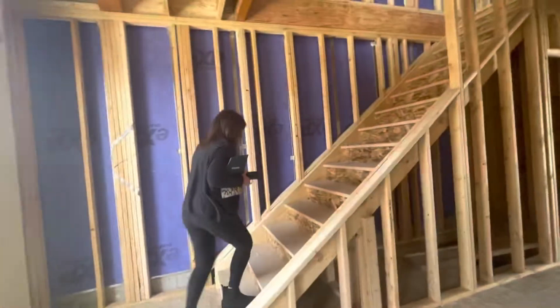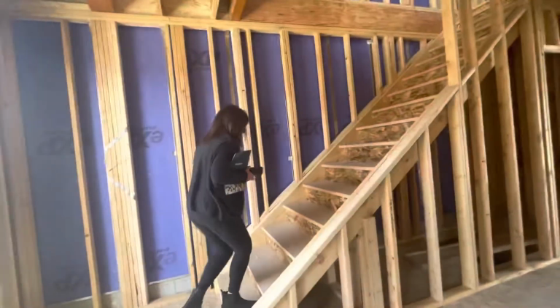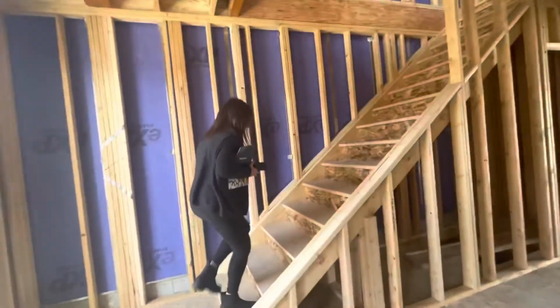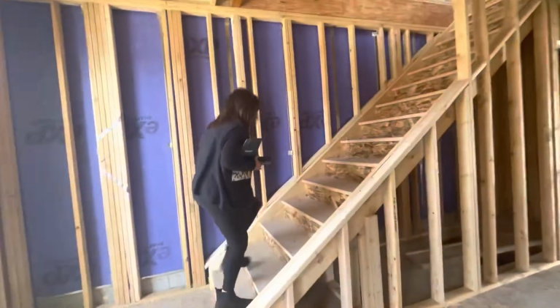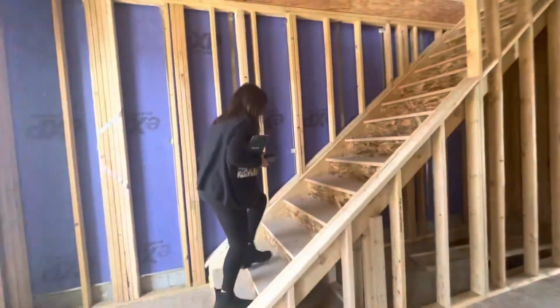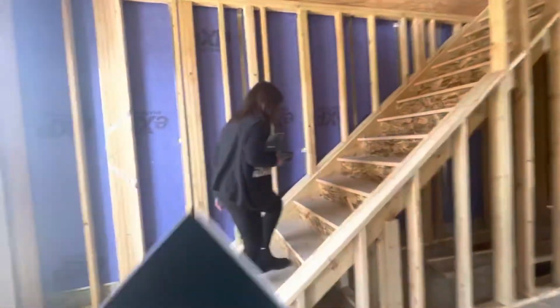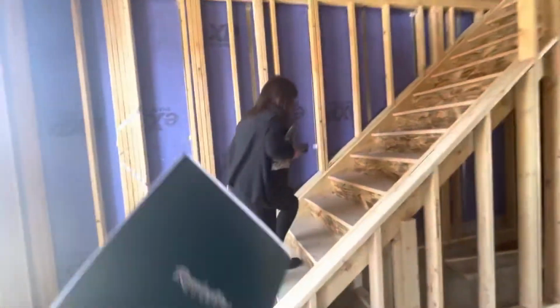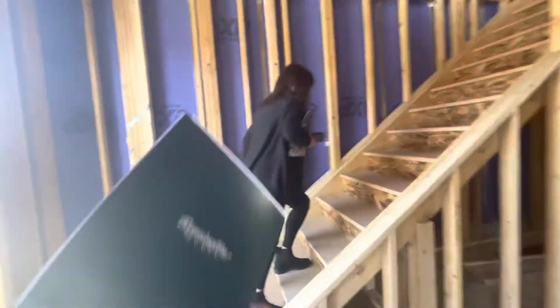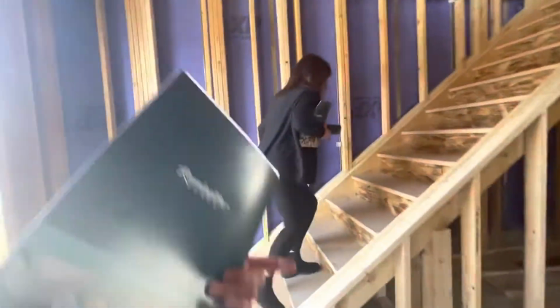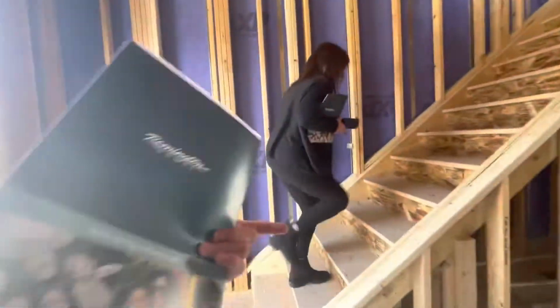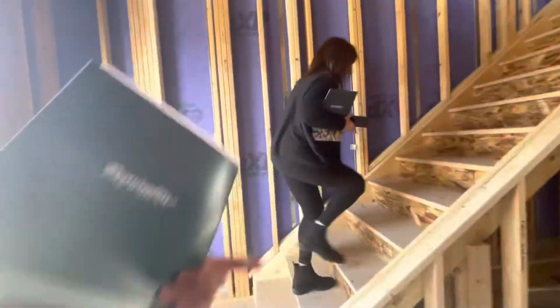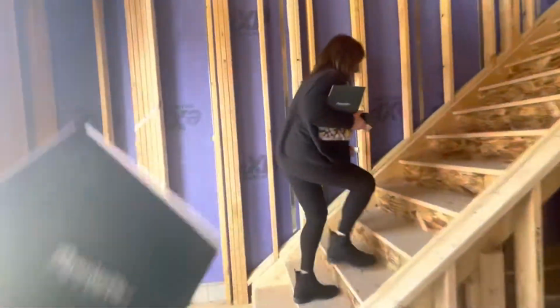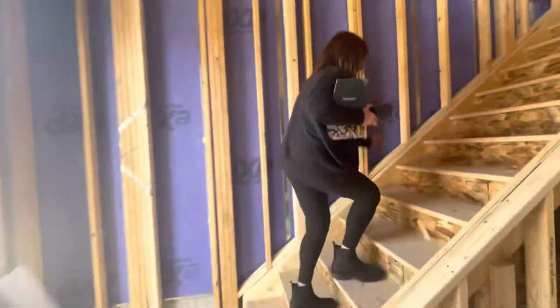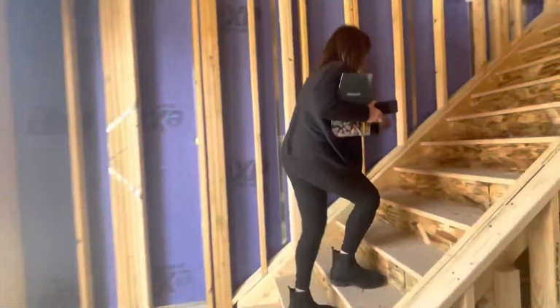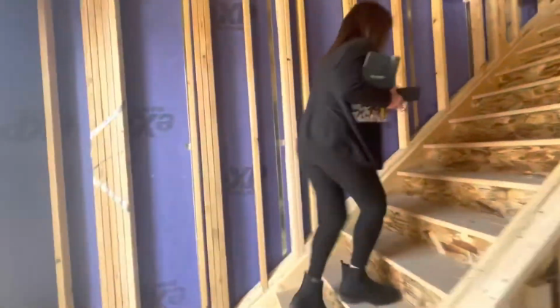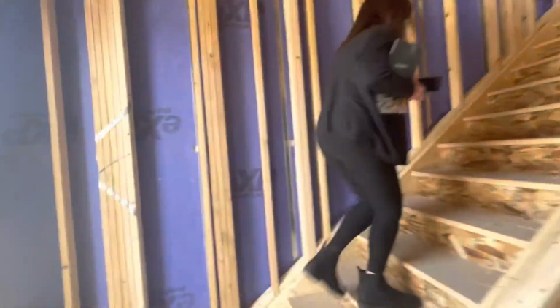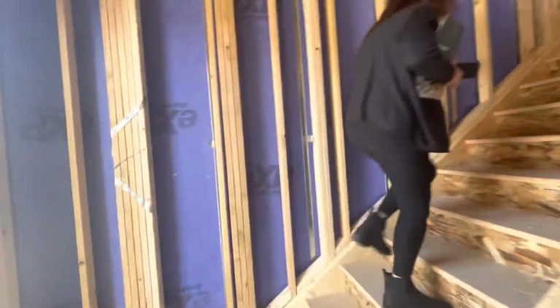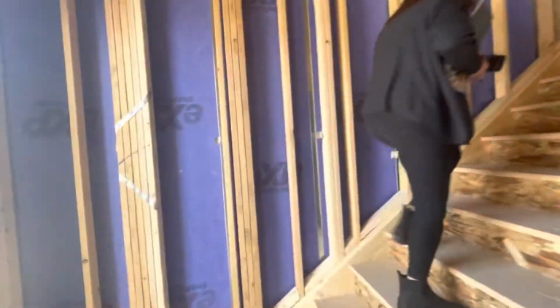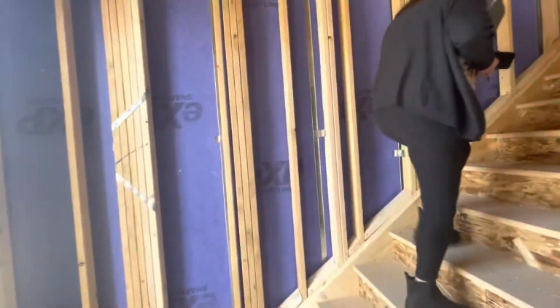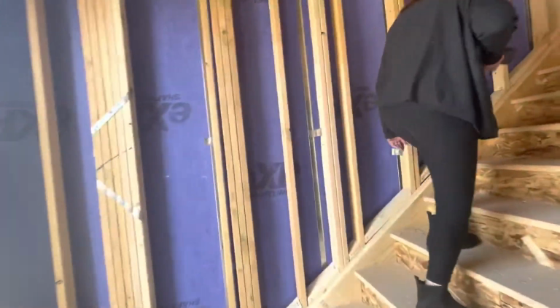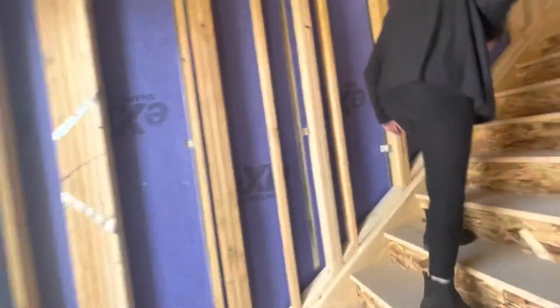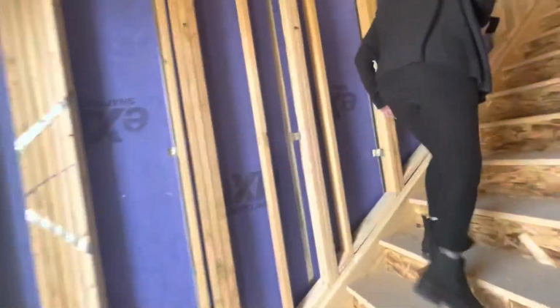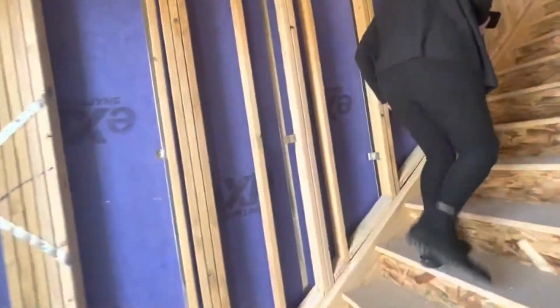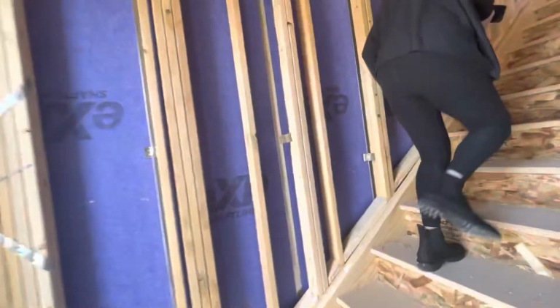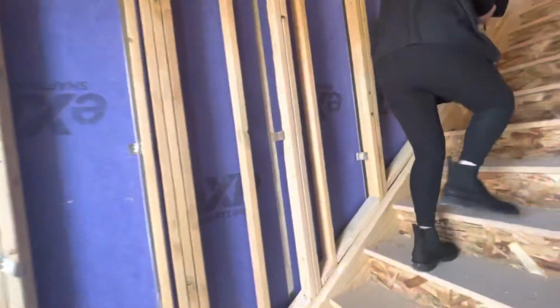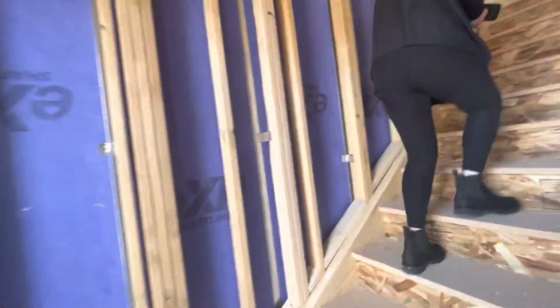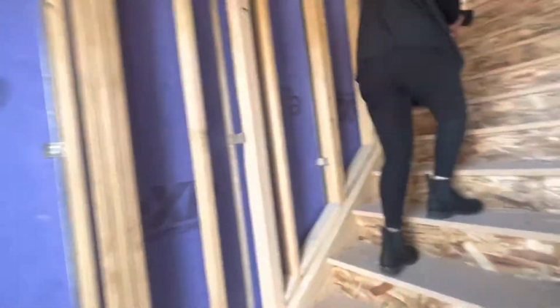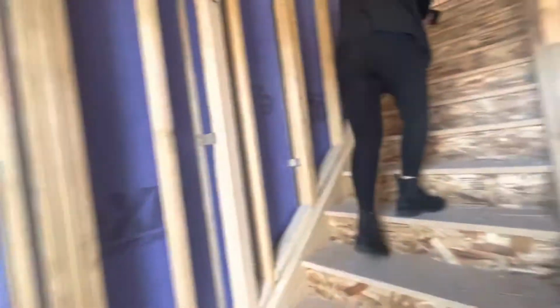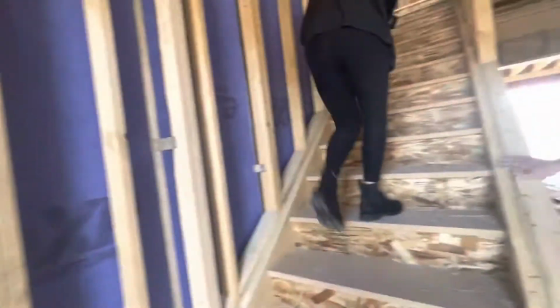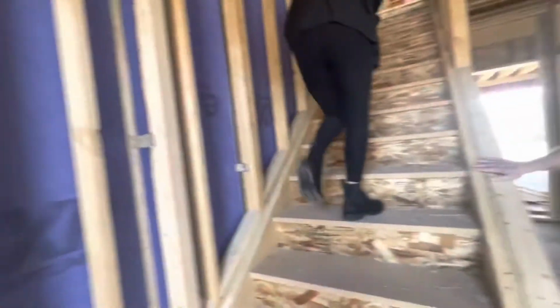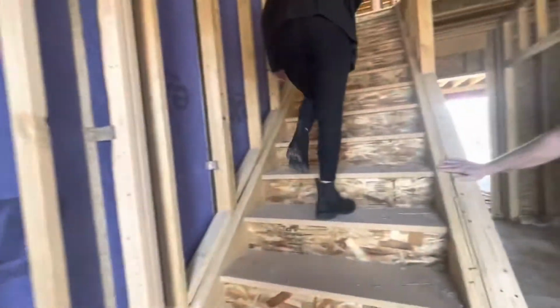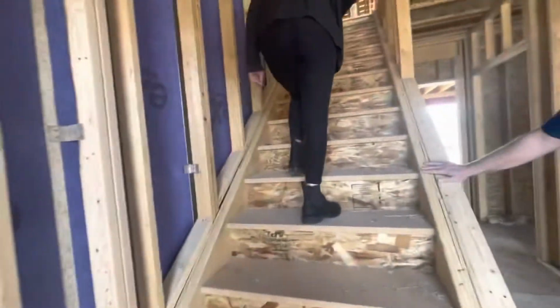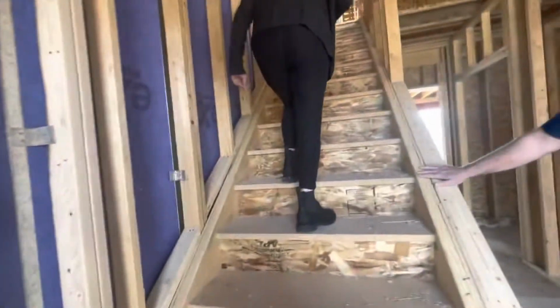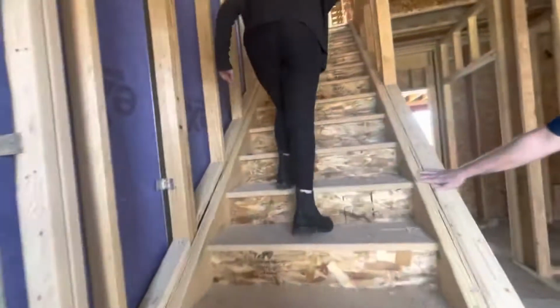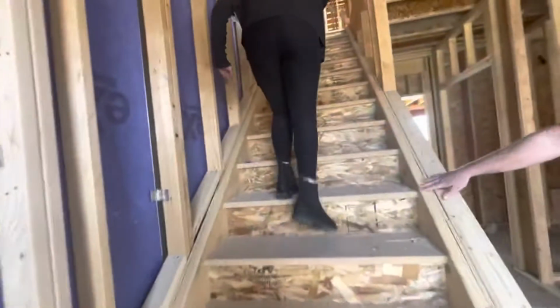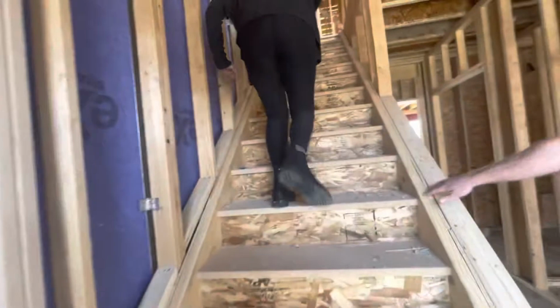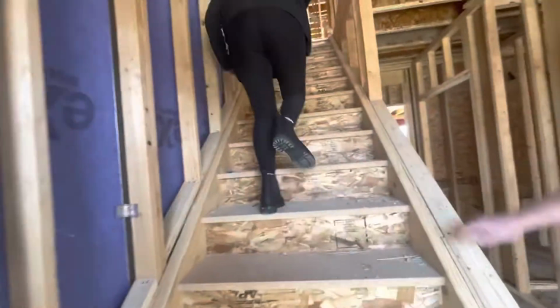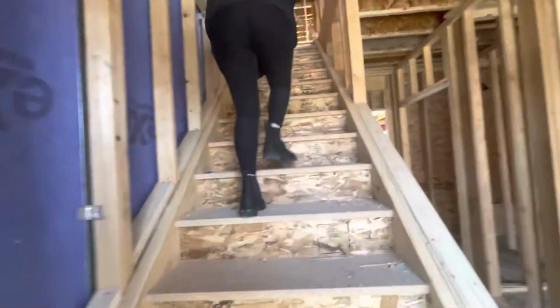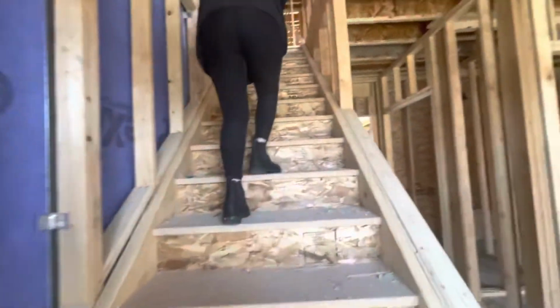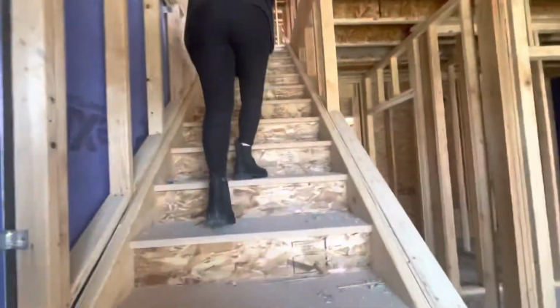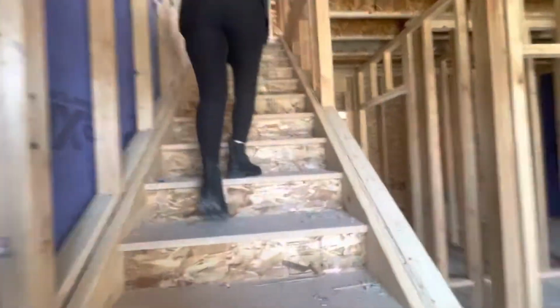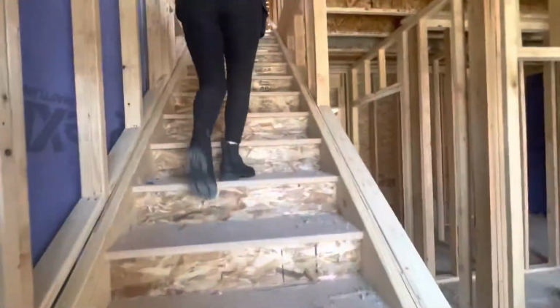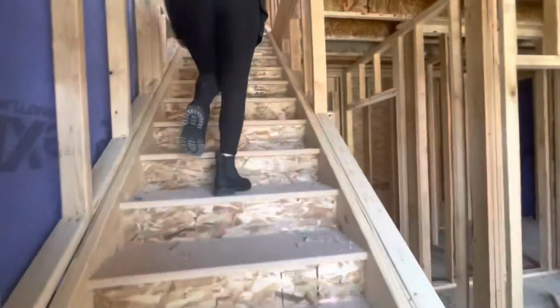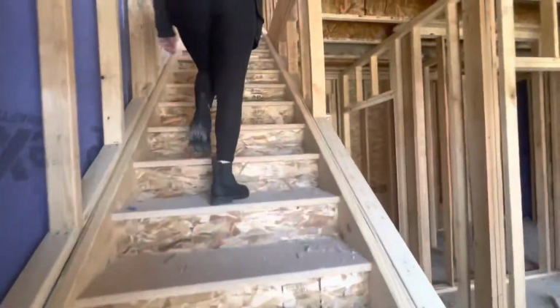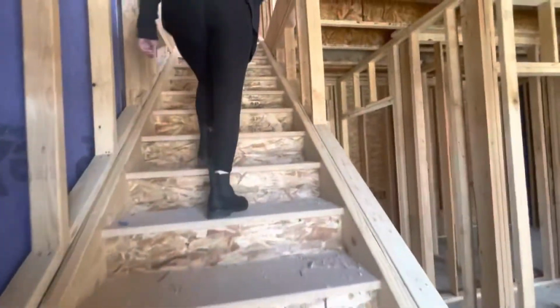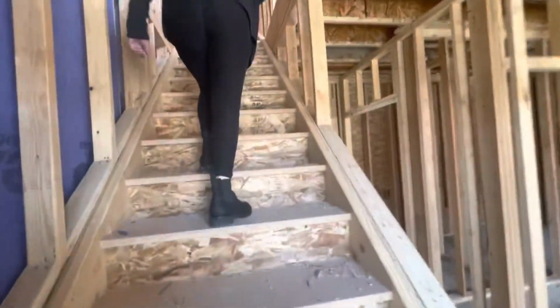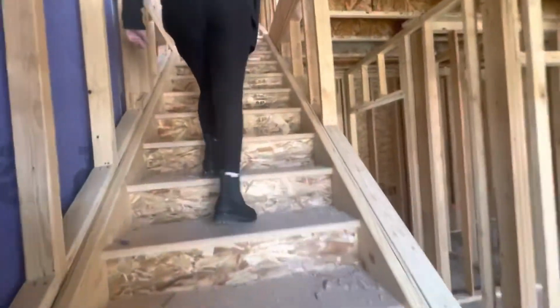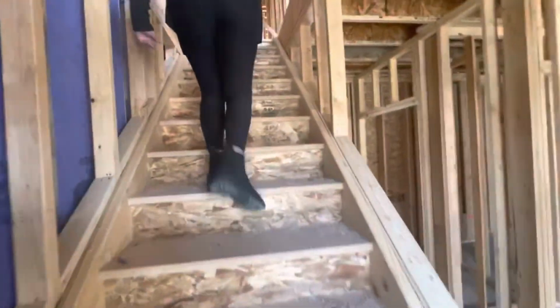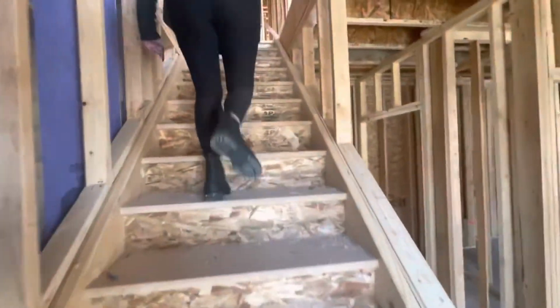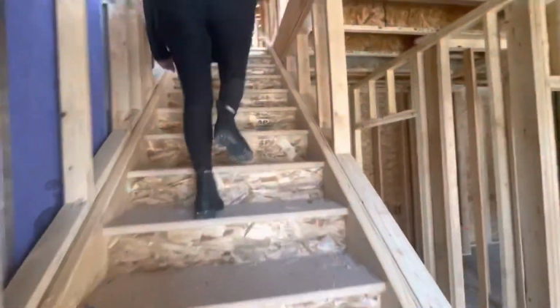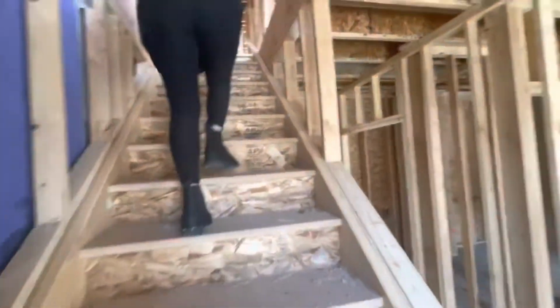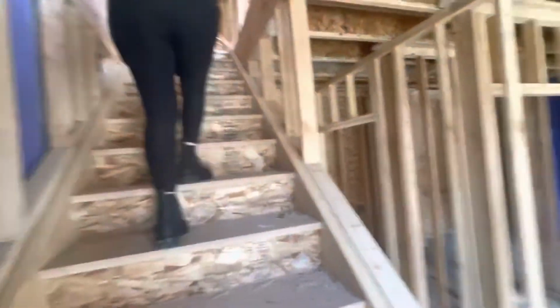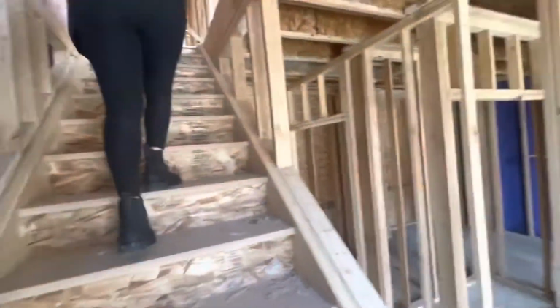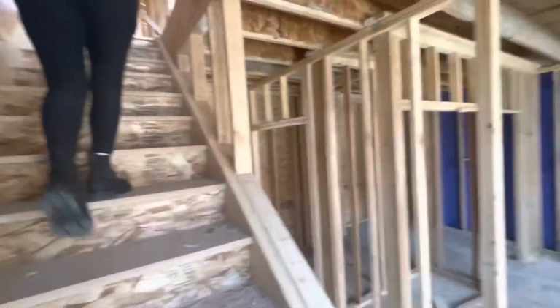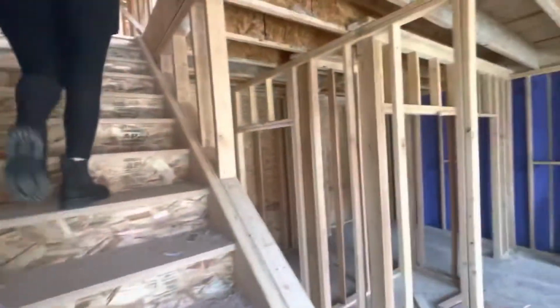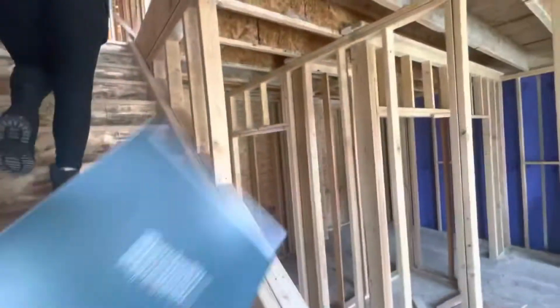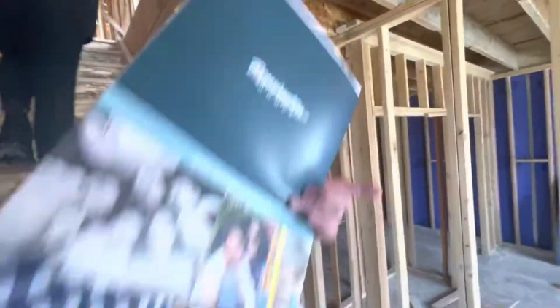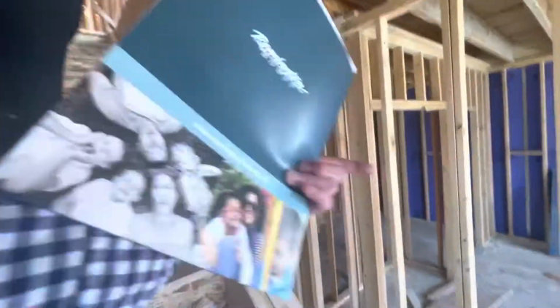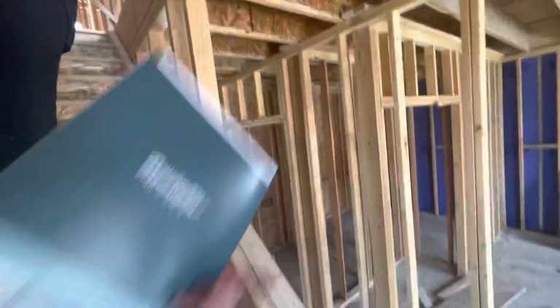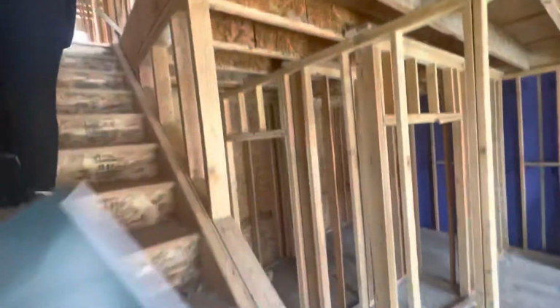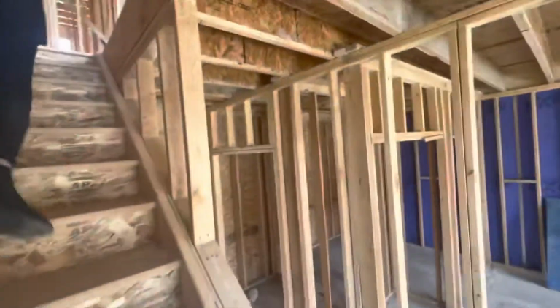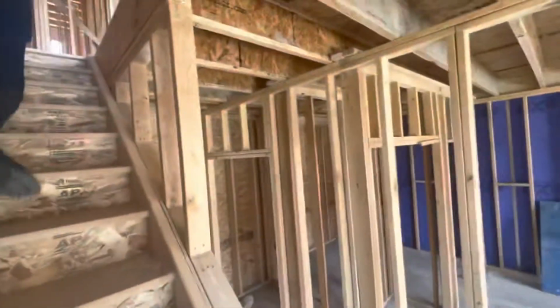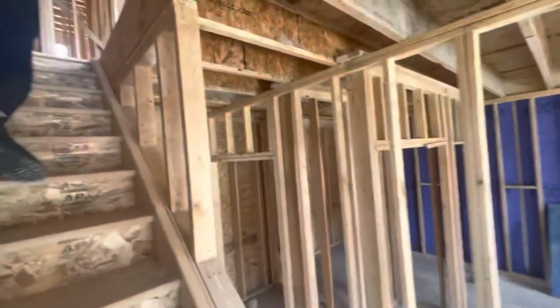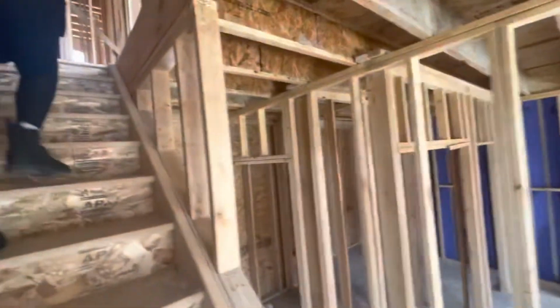They've got an iron railing here. The other one we saw yesterday didn't have any railings.